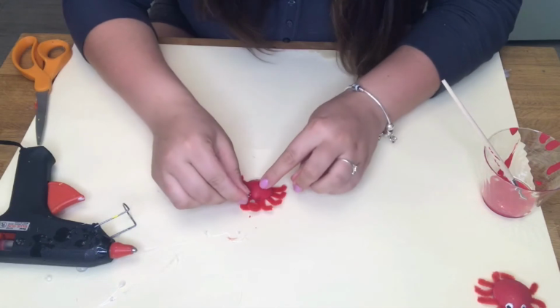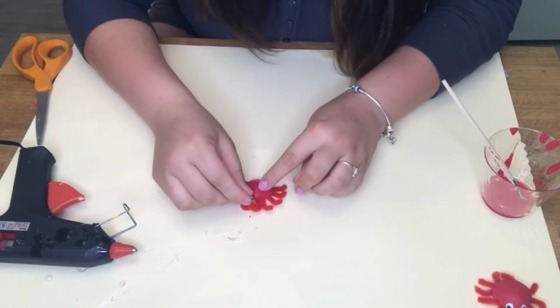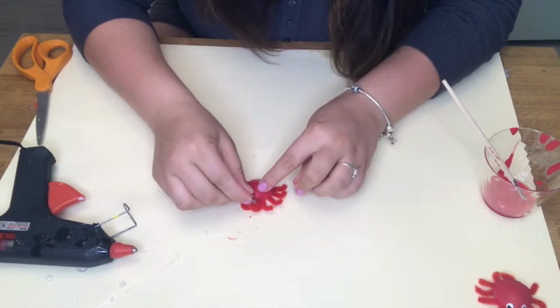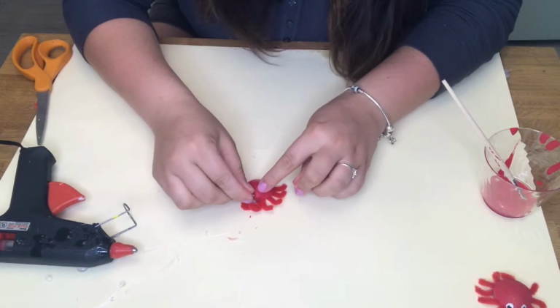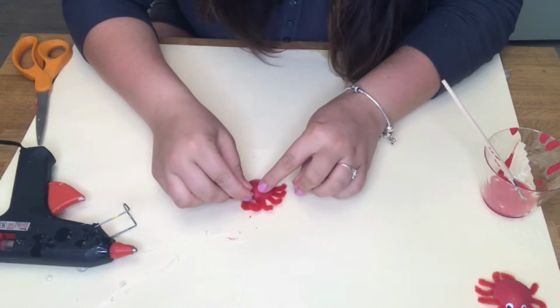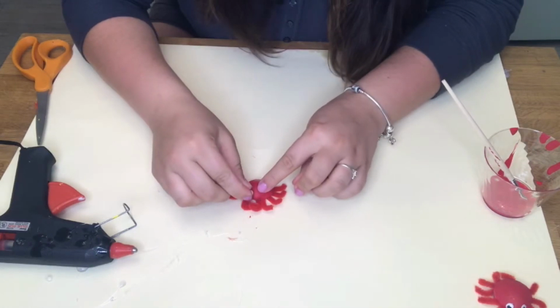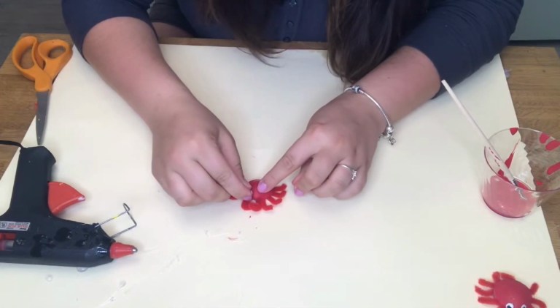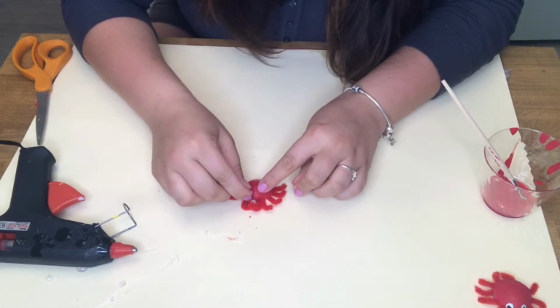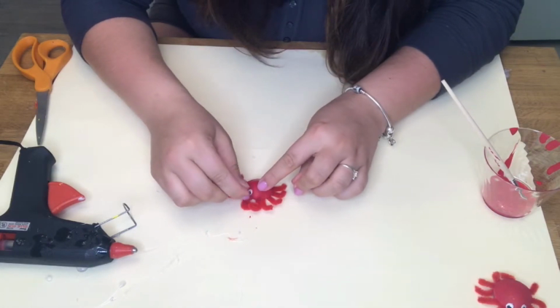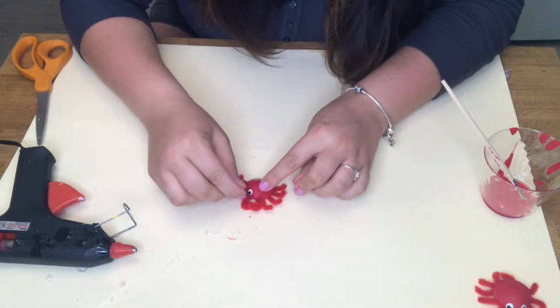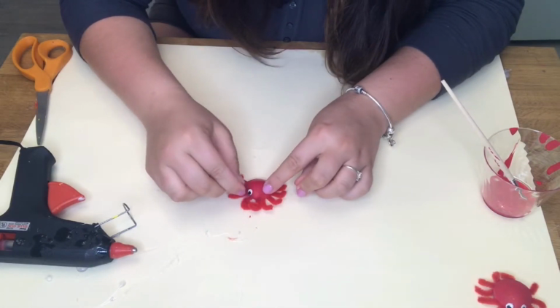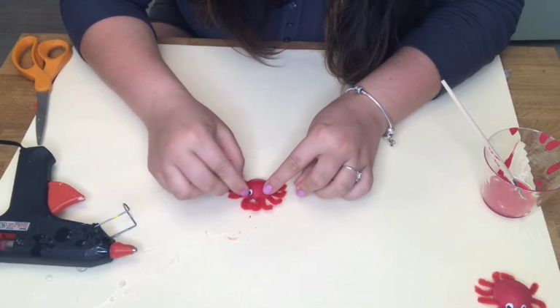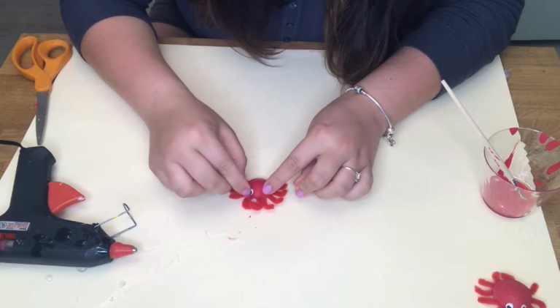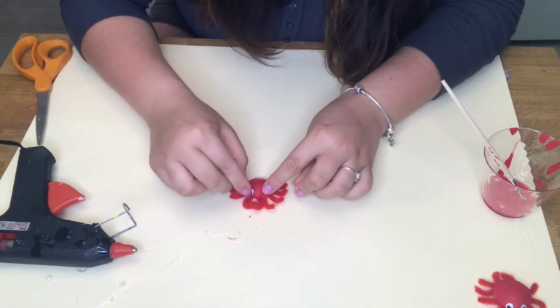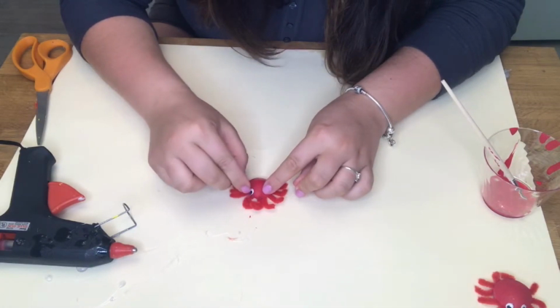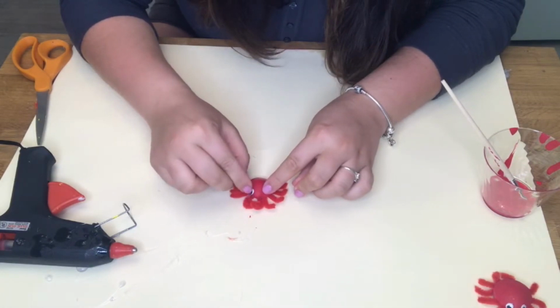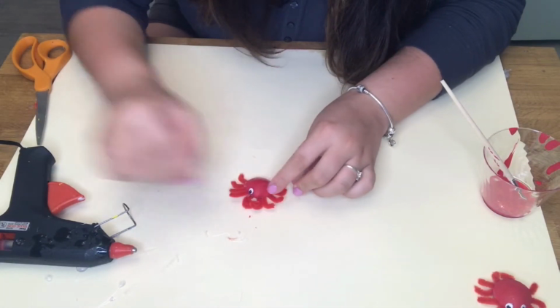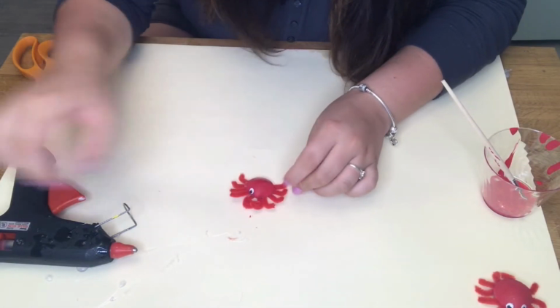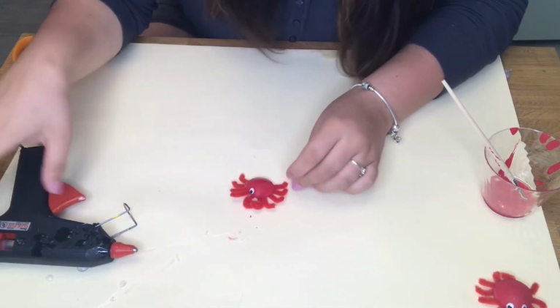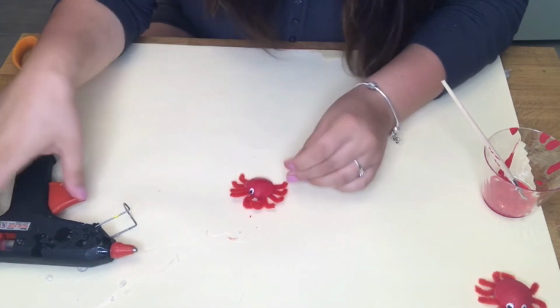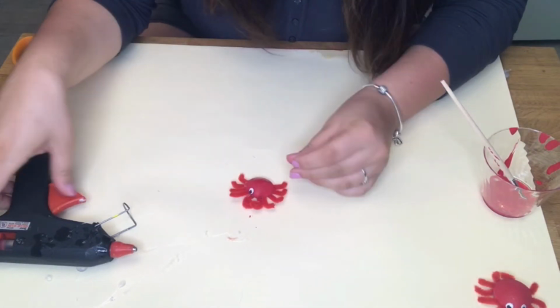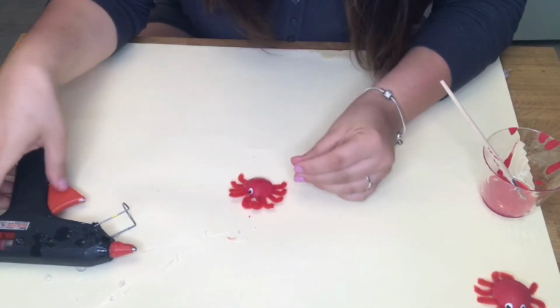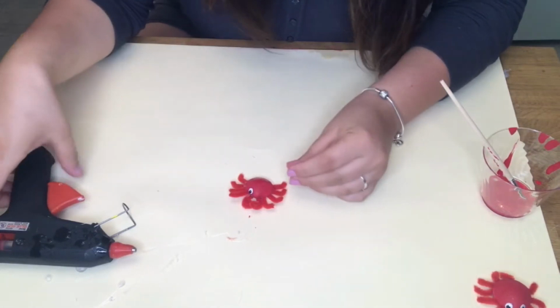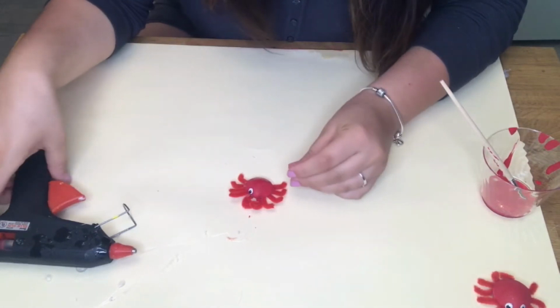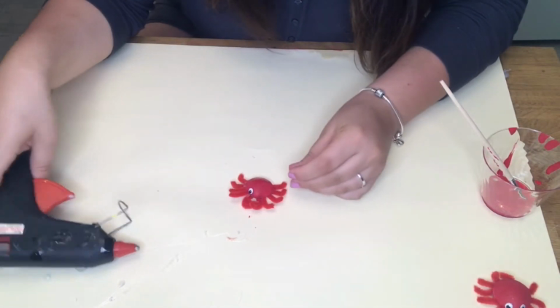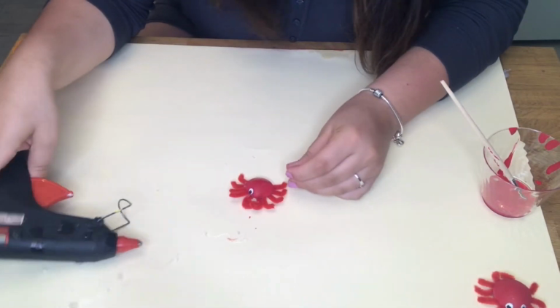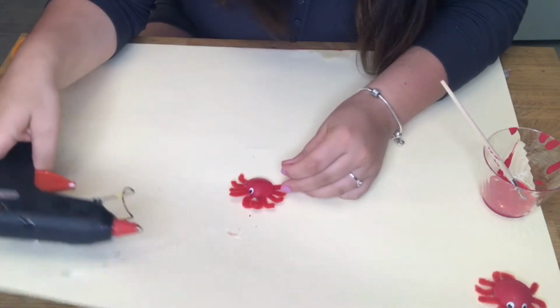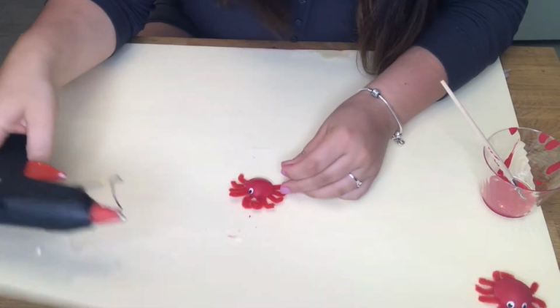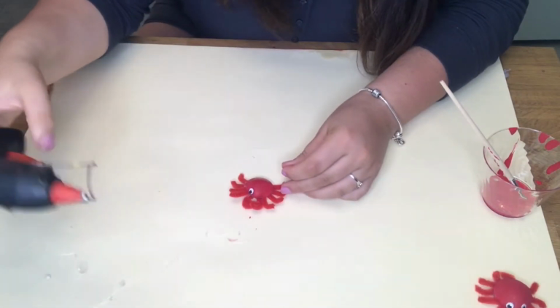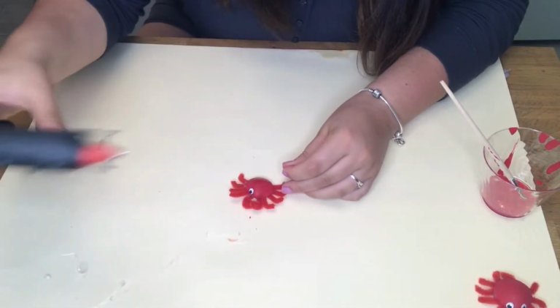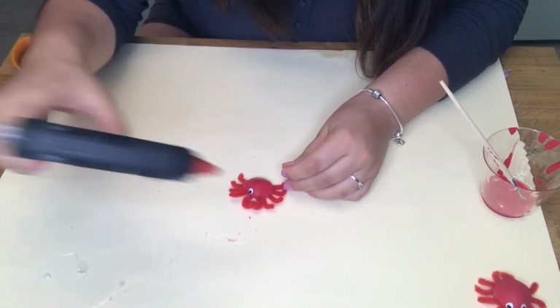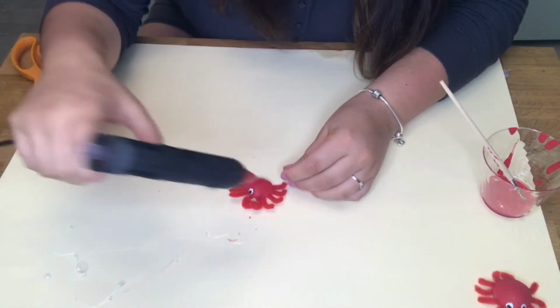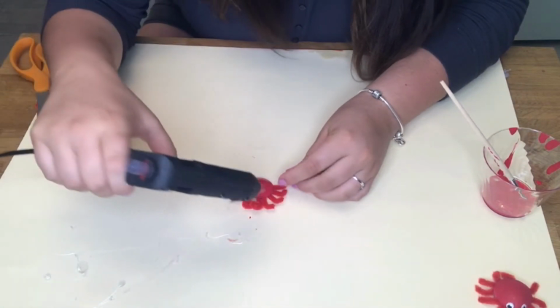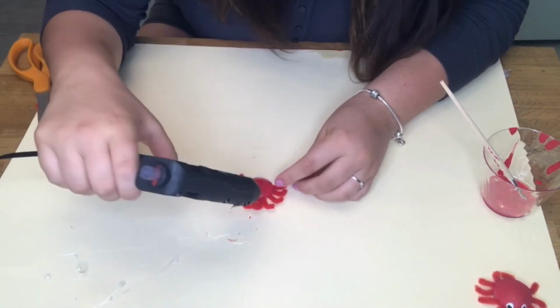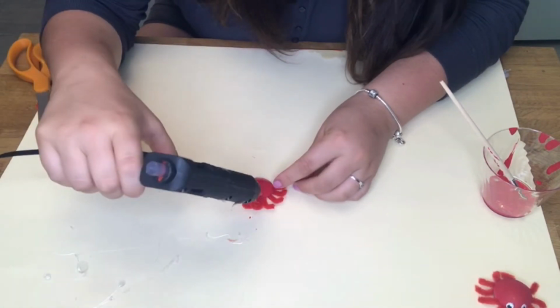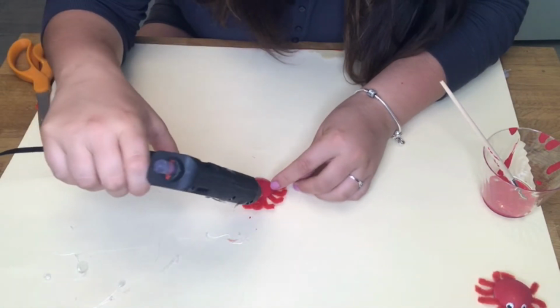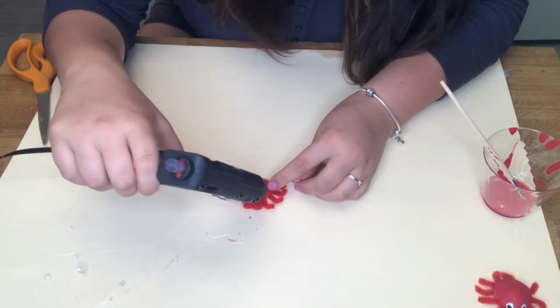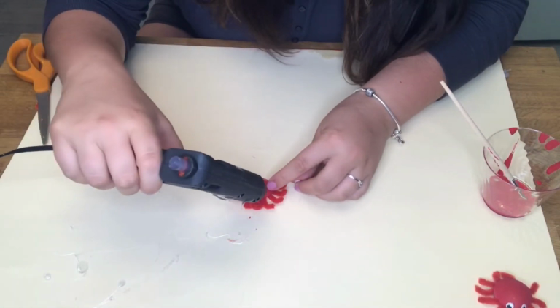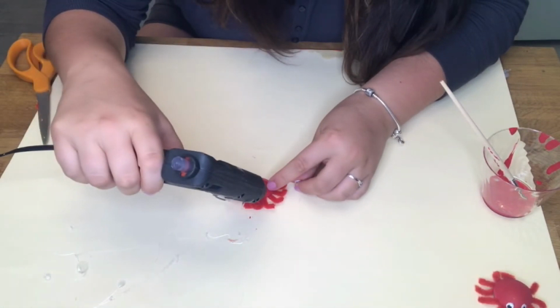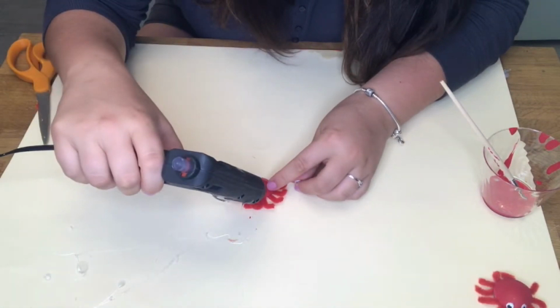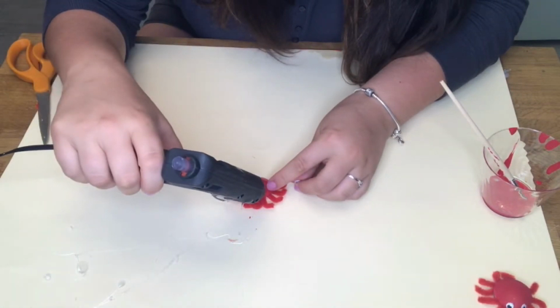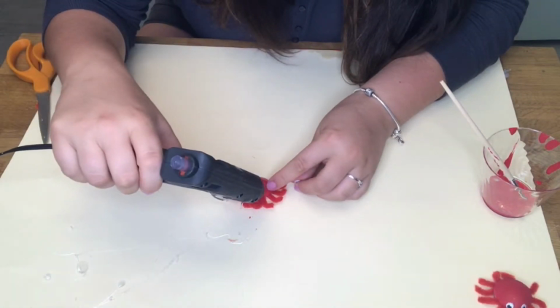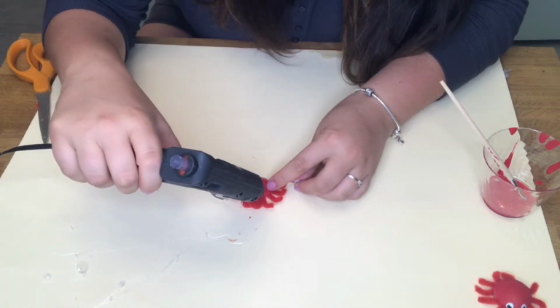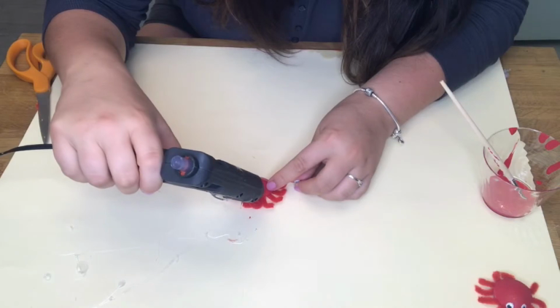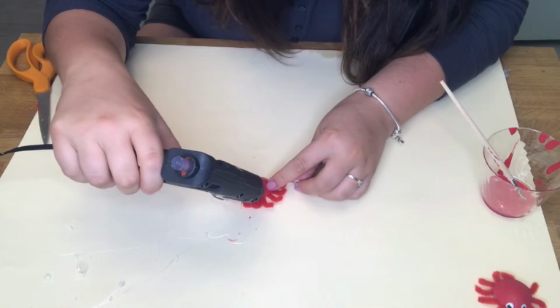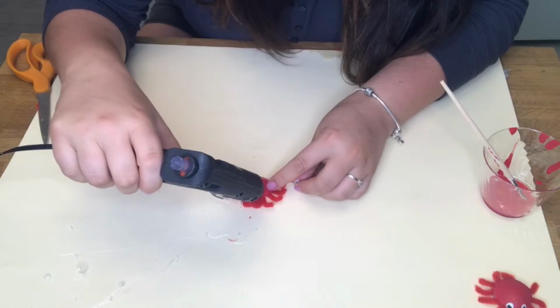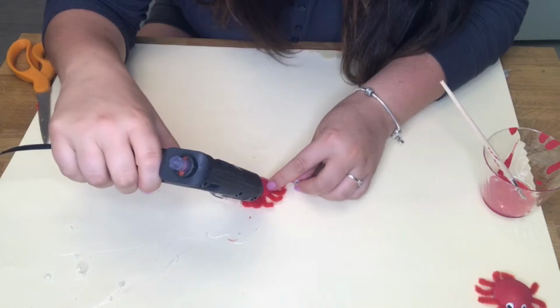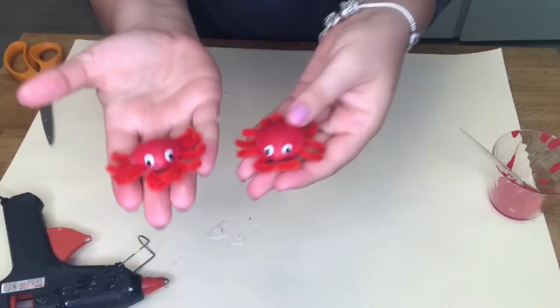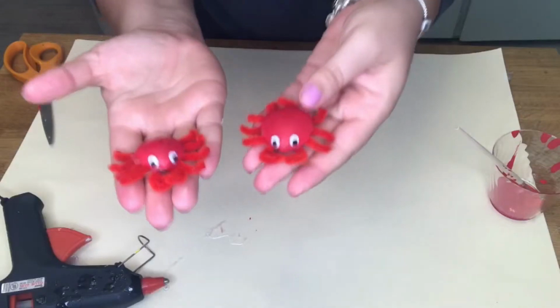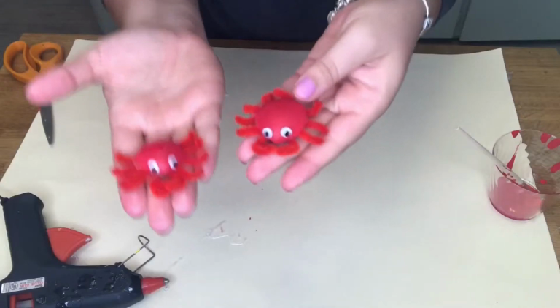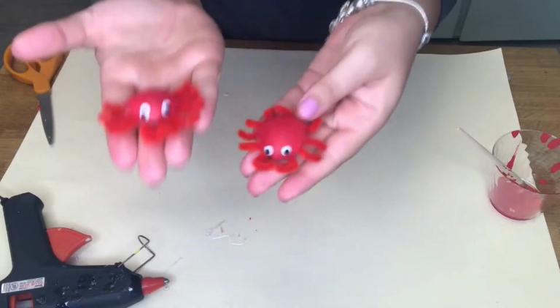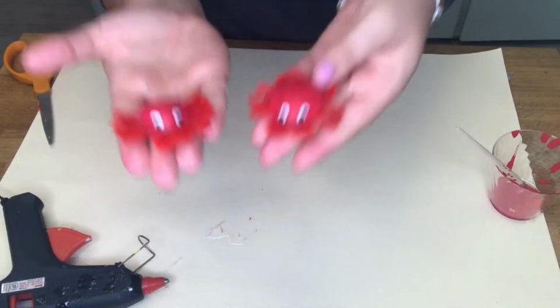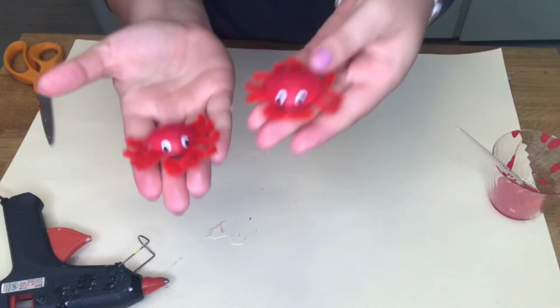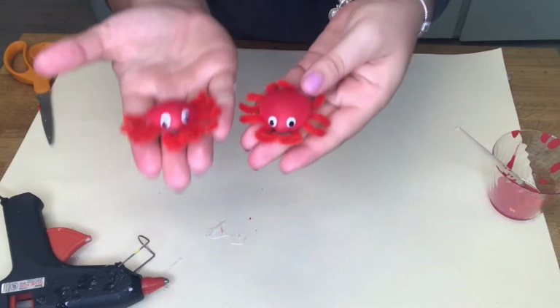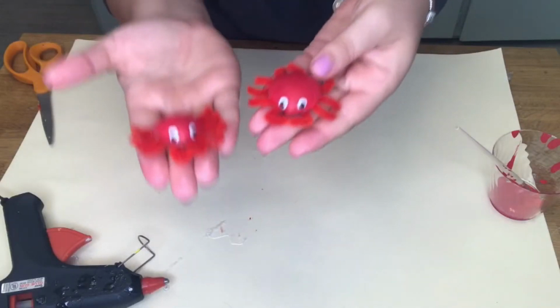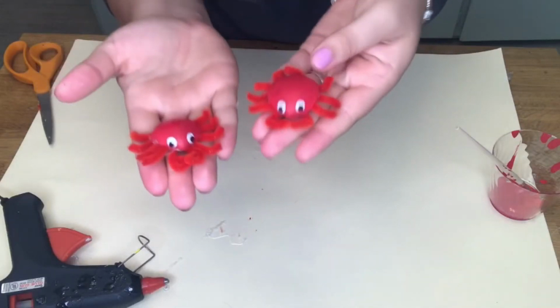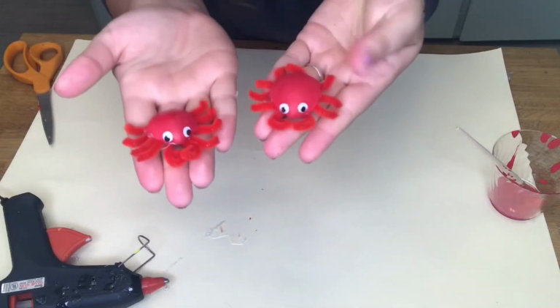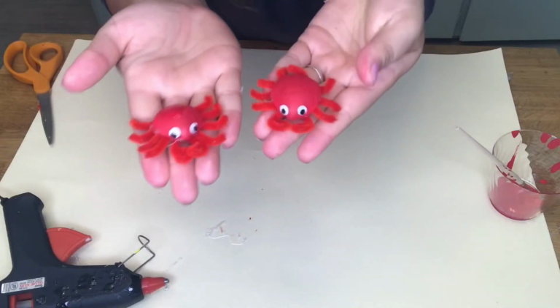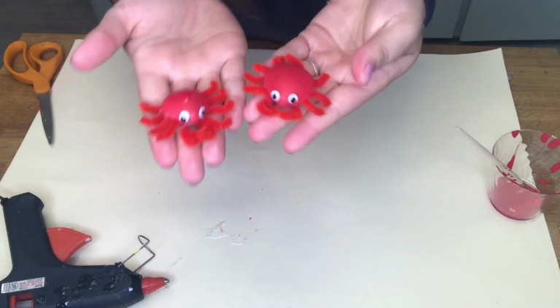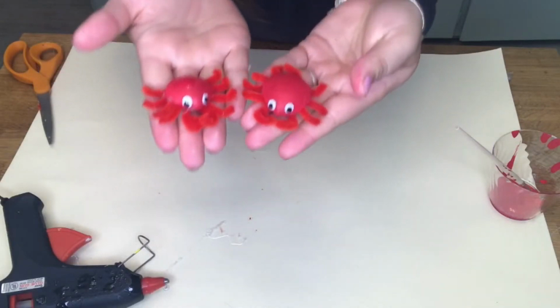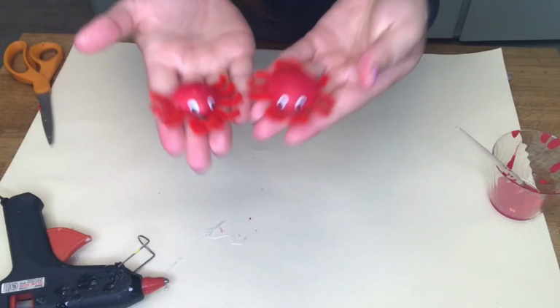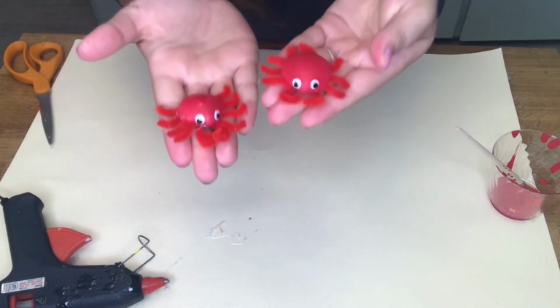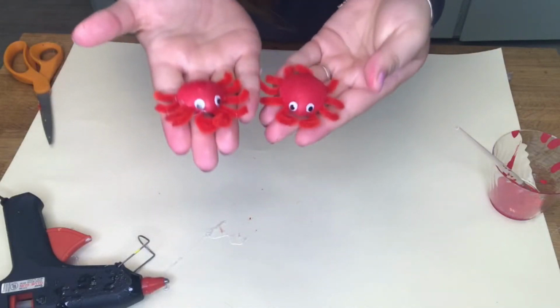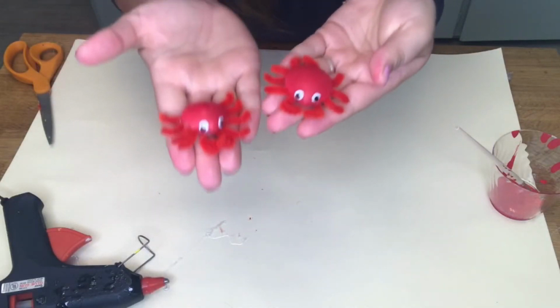And finally, we're going to hot glue on our googly eyes to our pet crab. And now we have our pet crab!